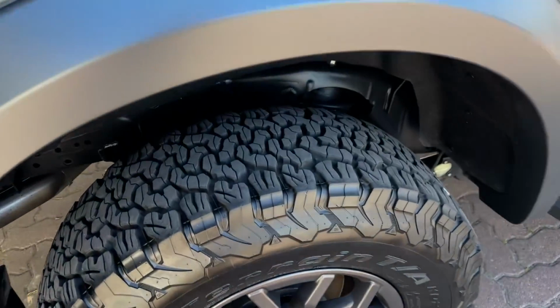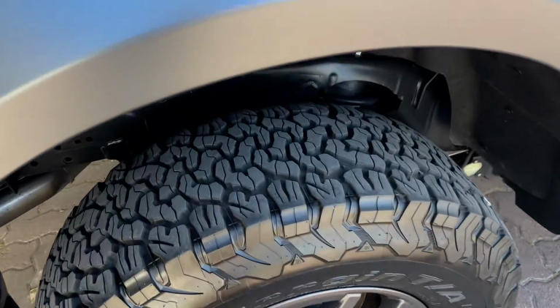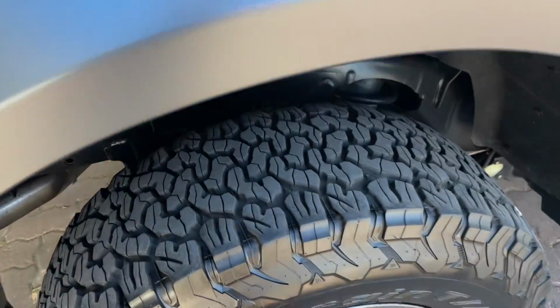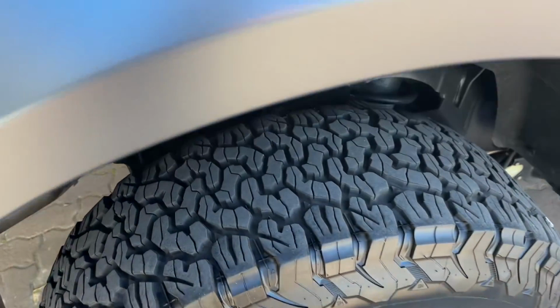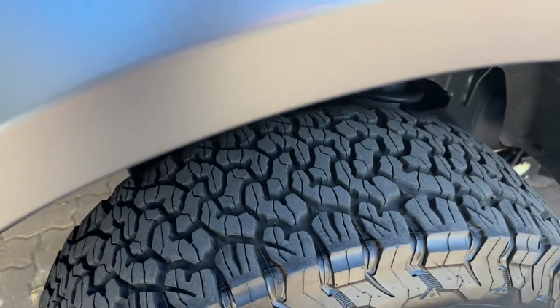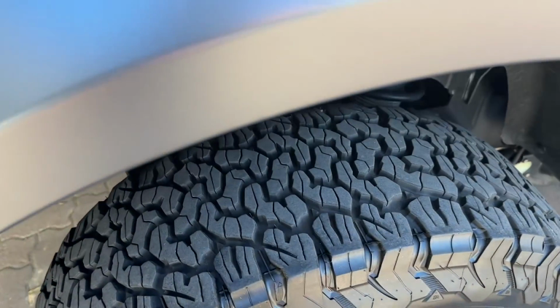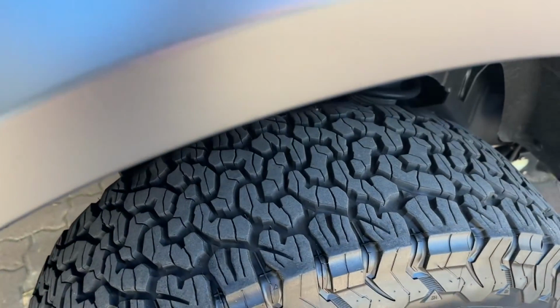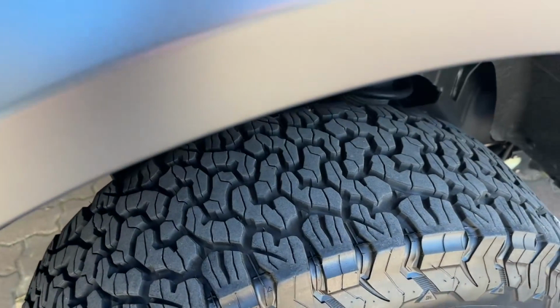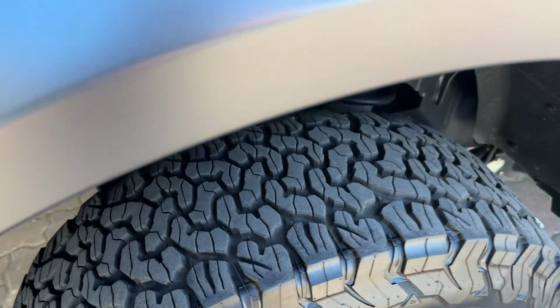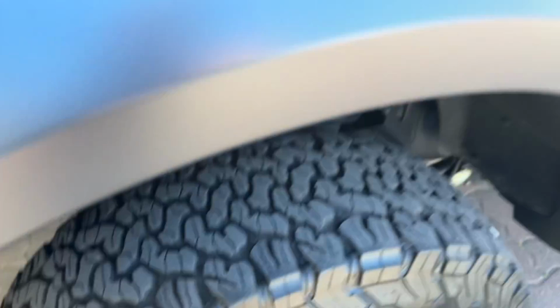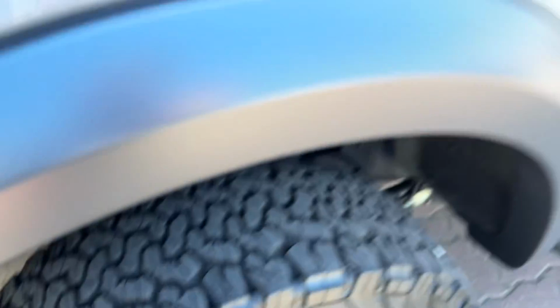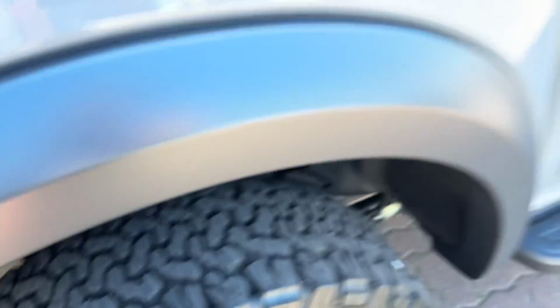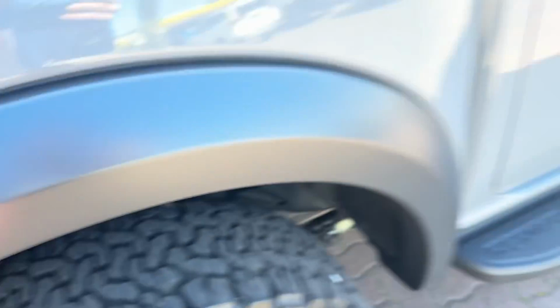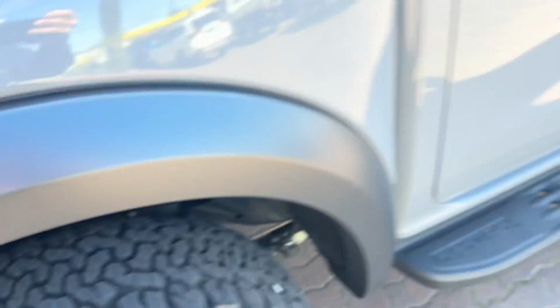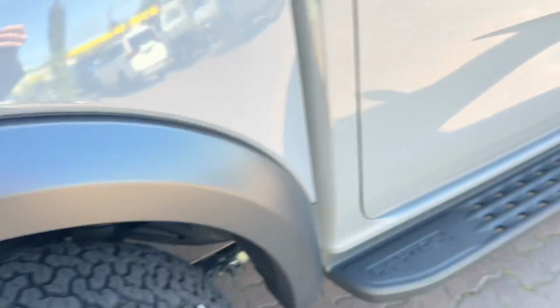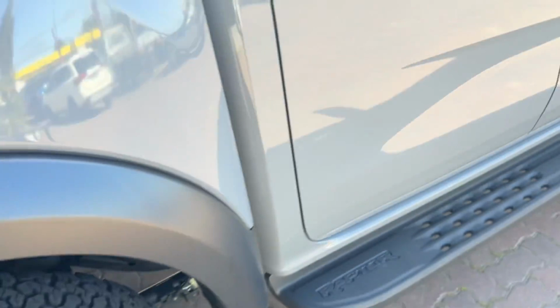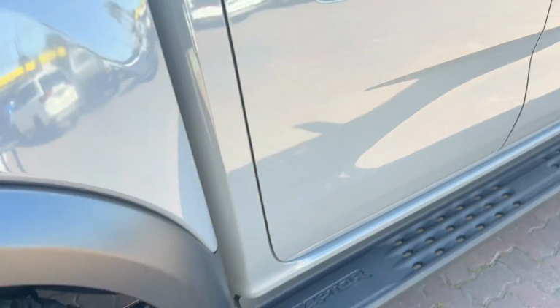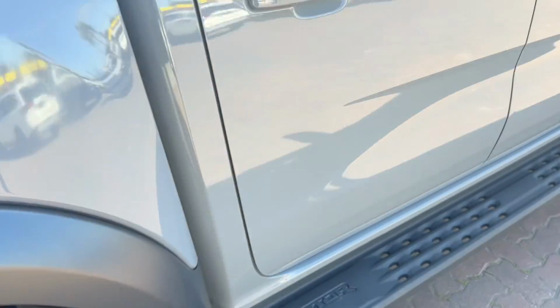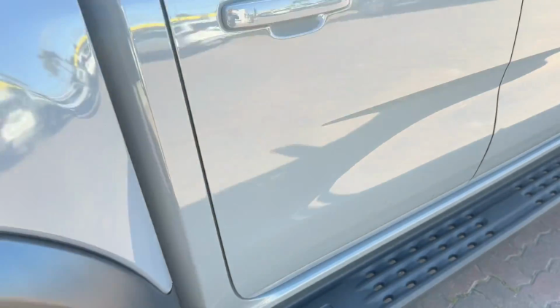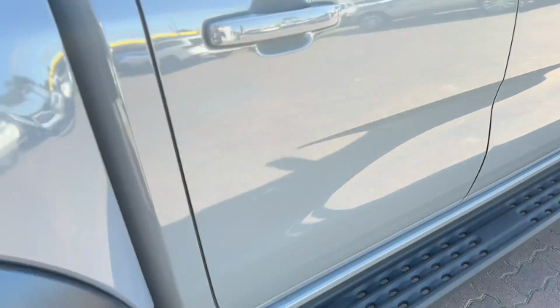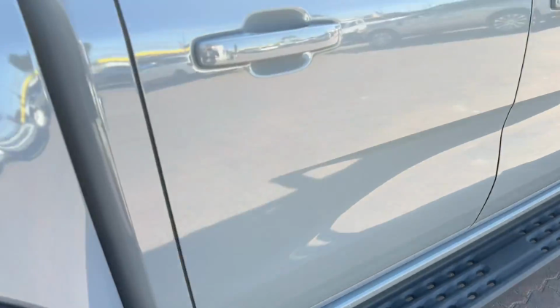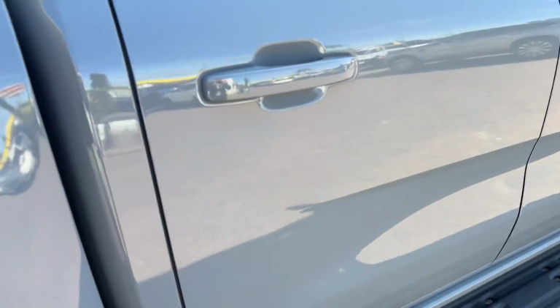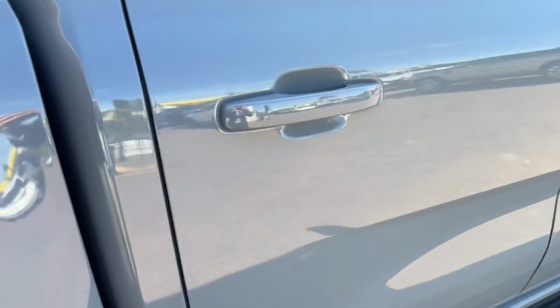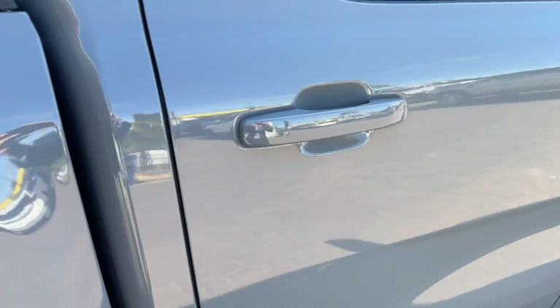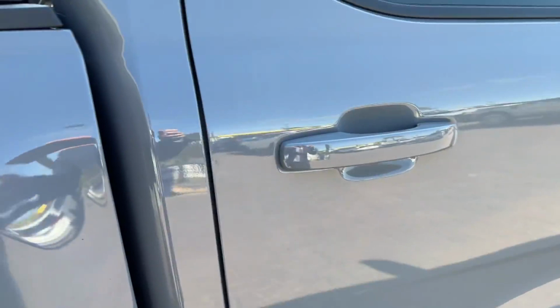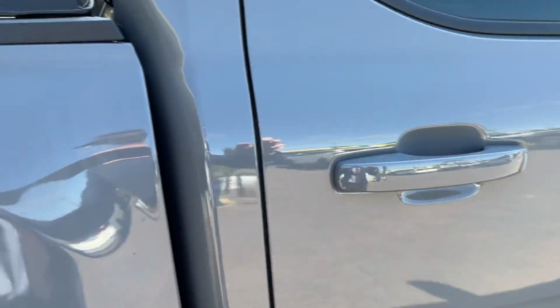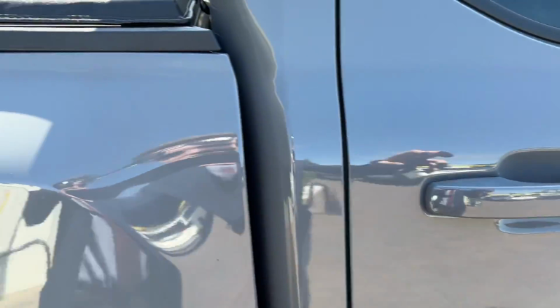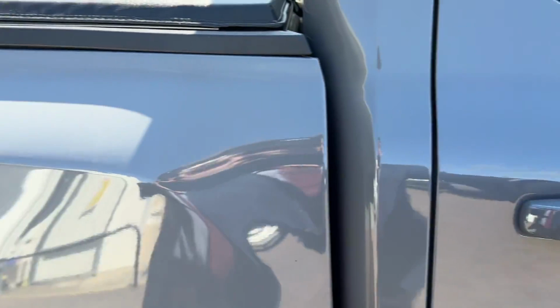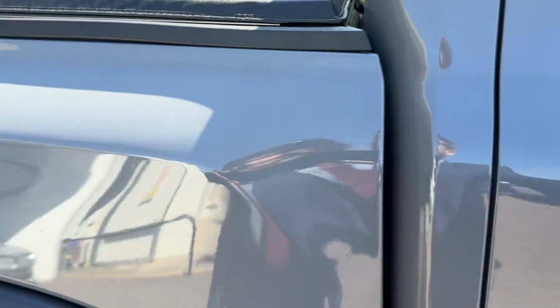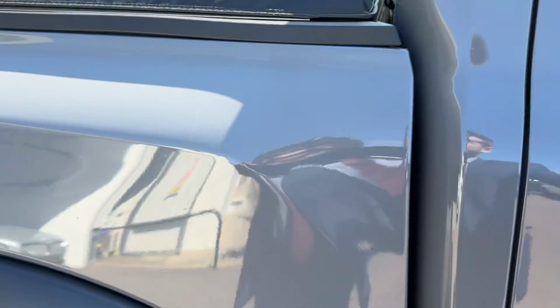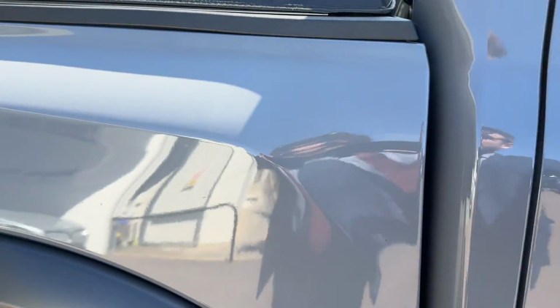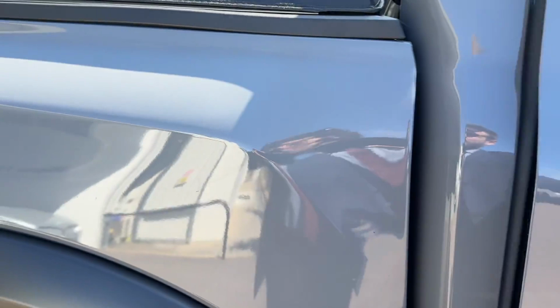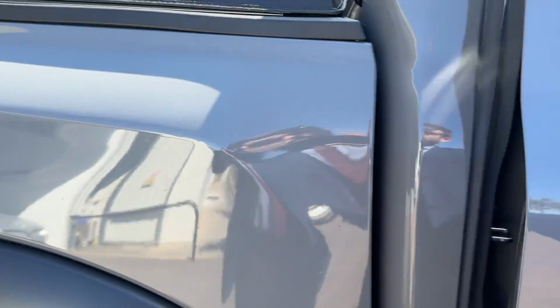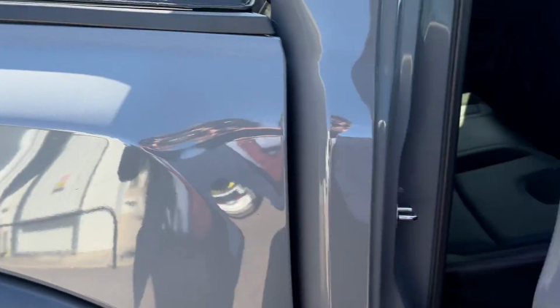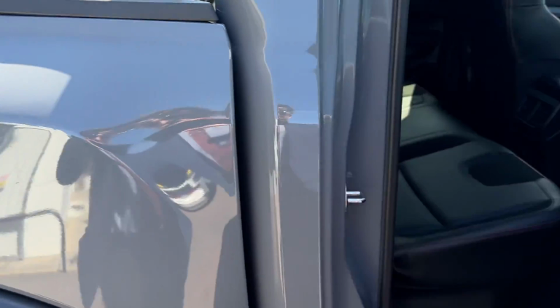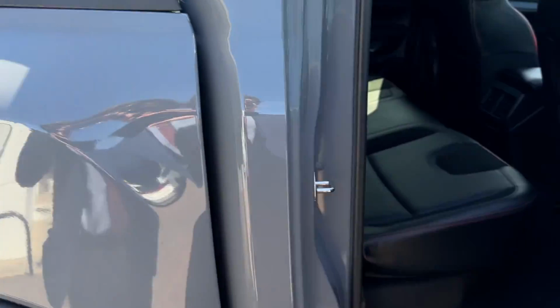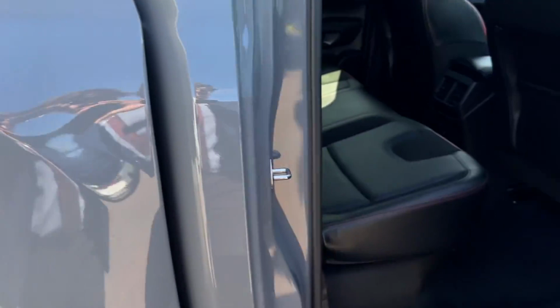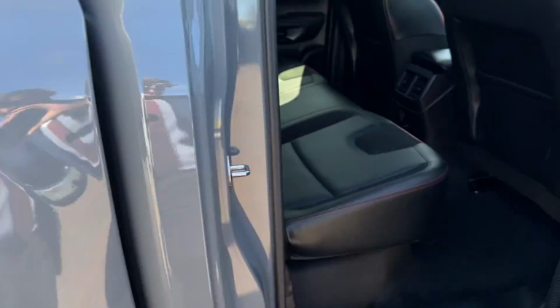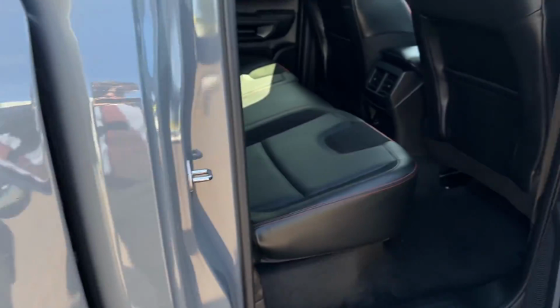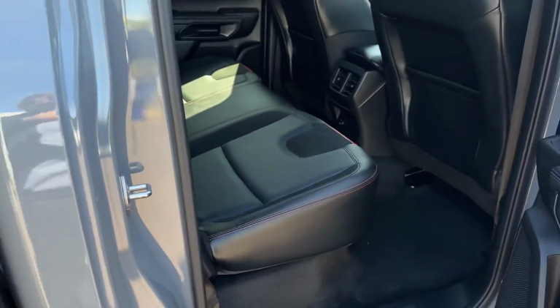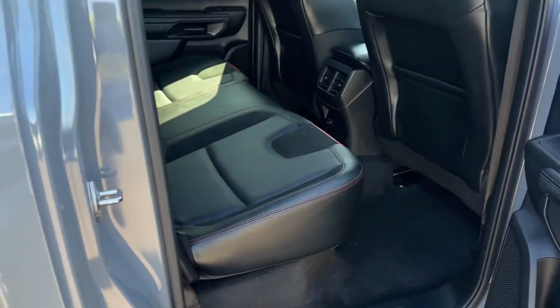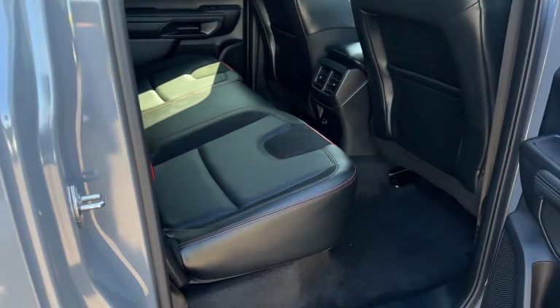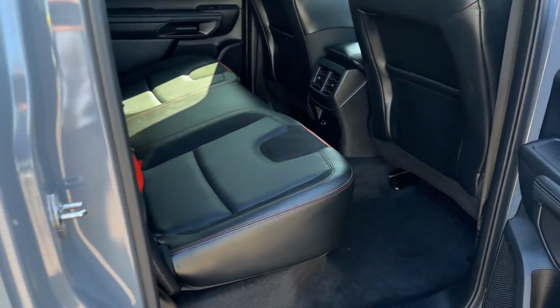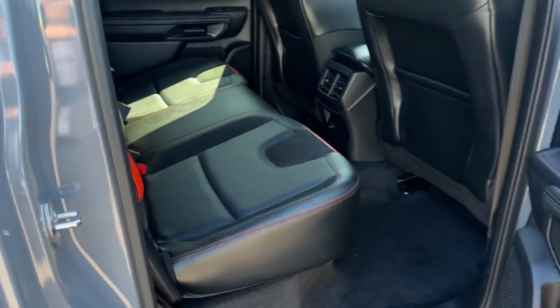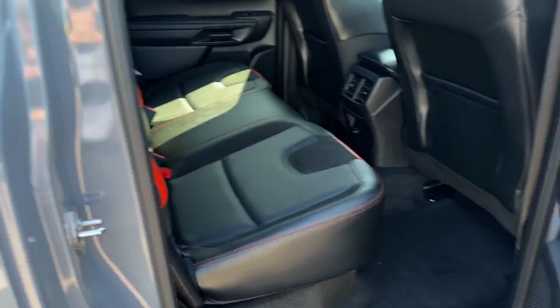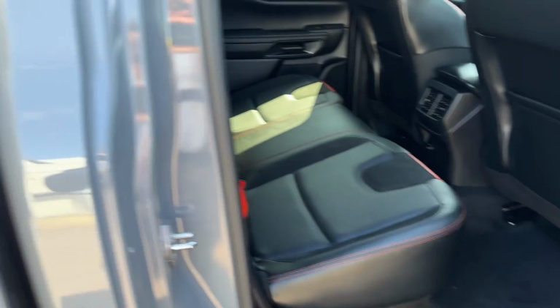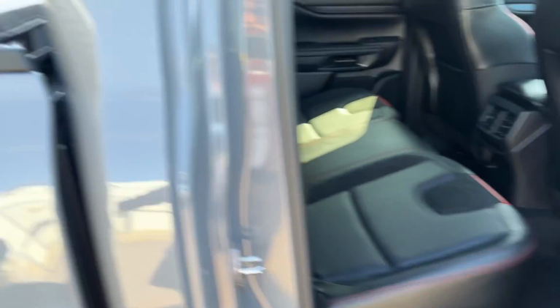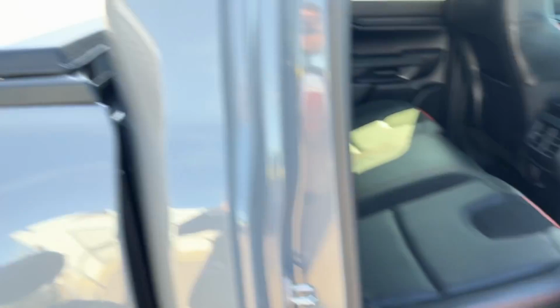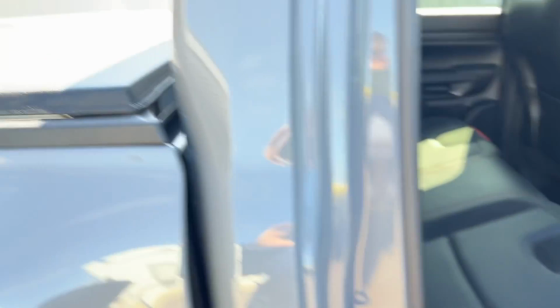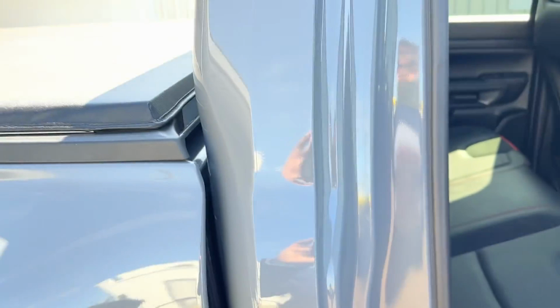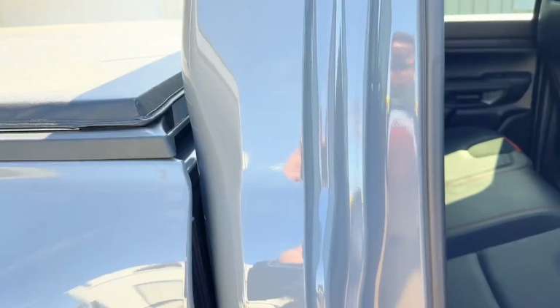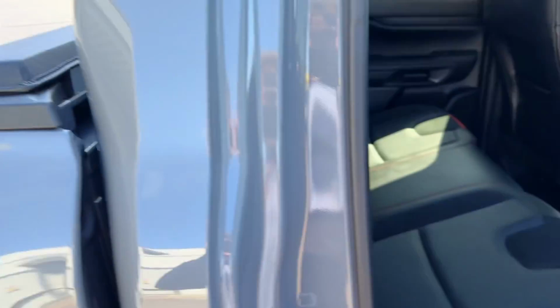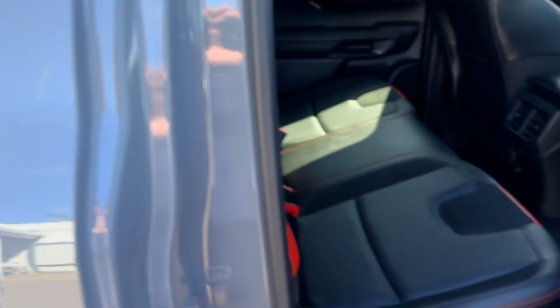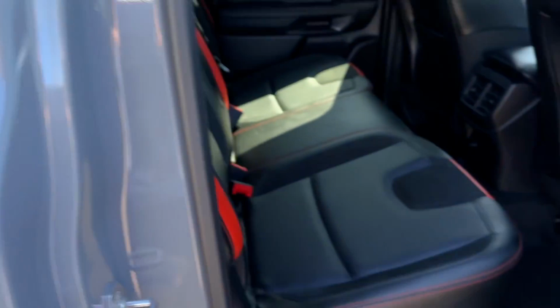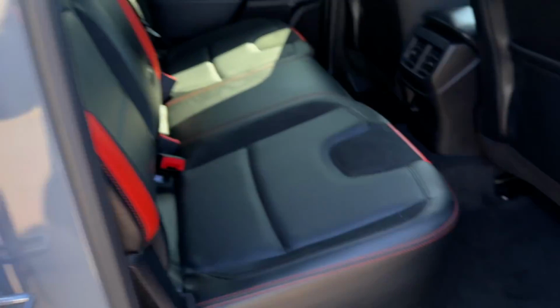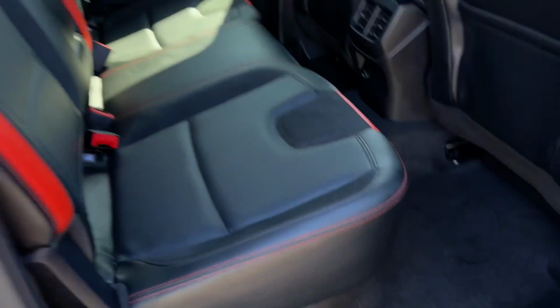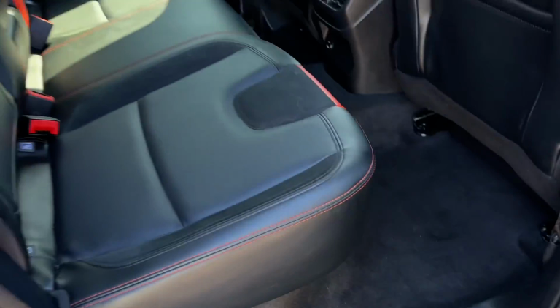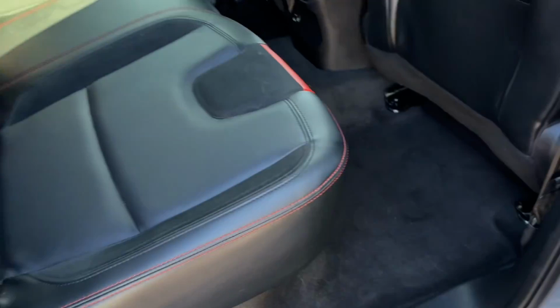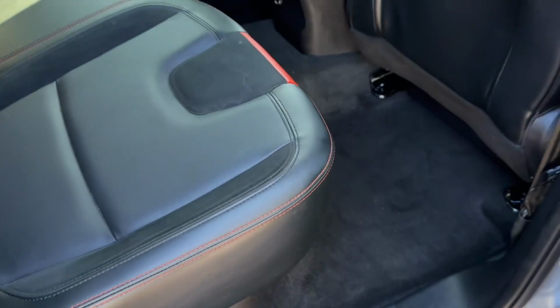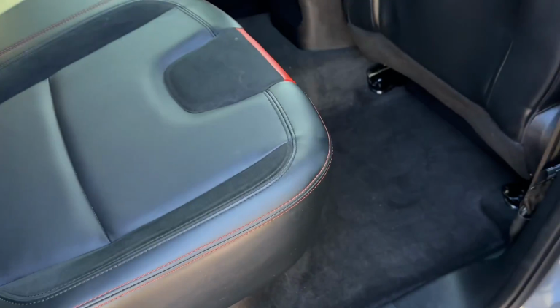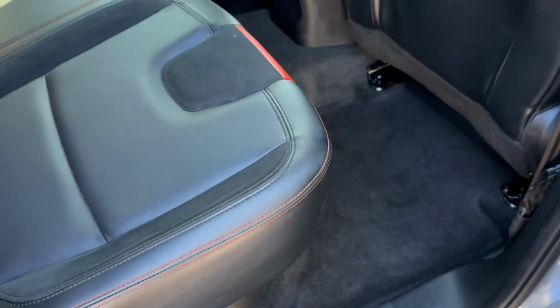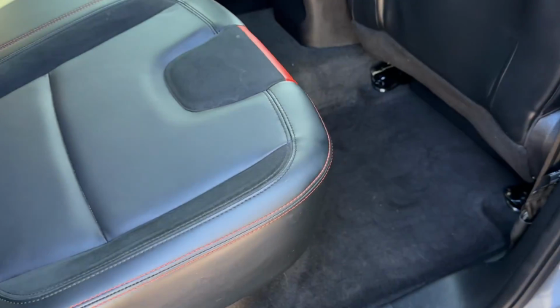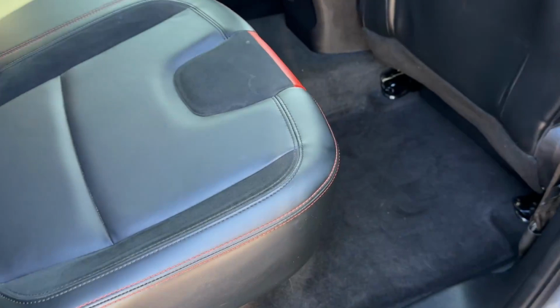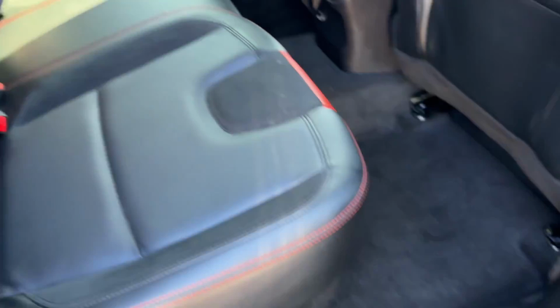Heaps of tread on the tyres. No modifications — just the added torno cover.